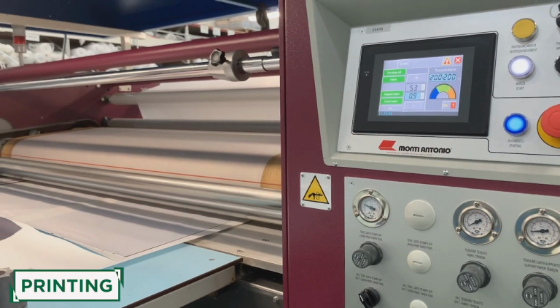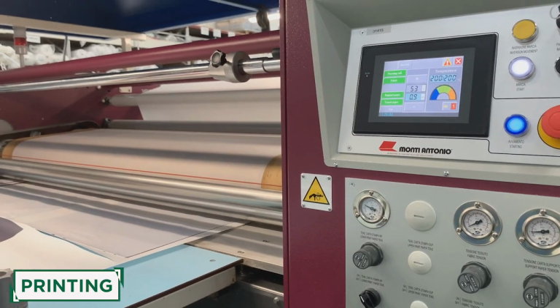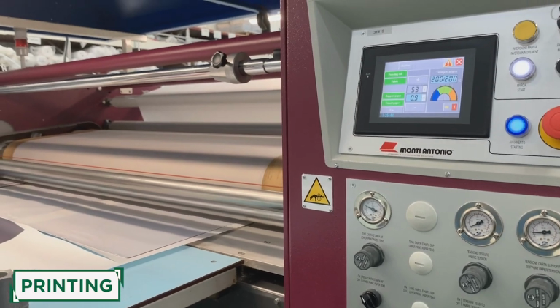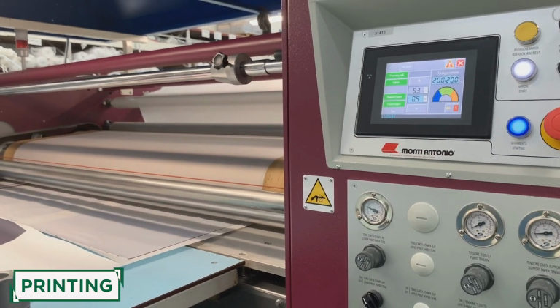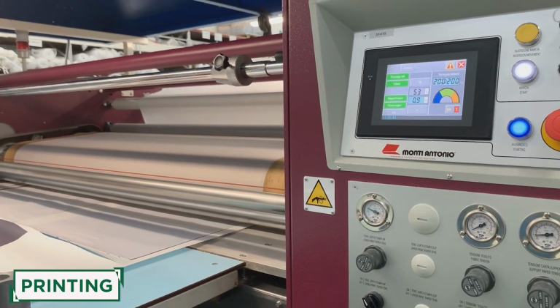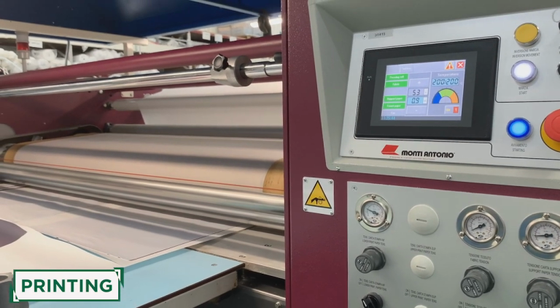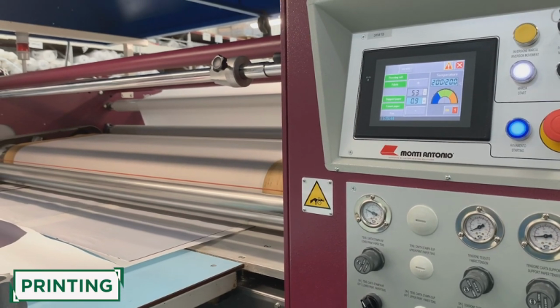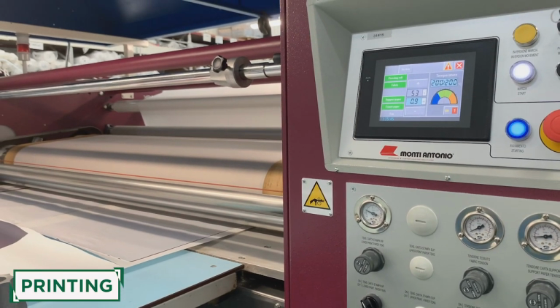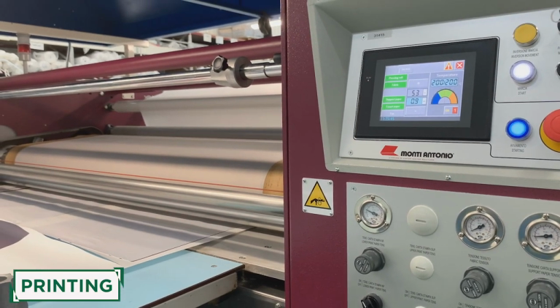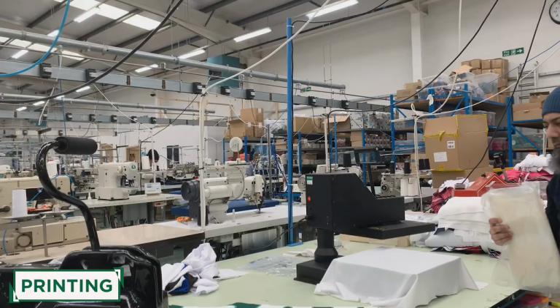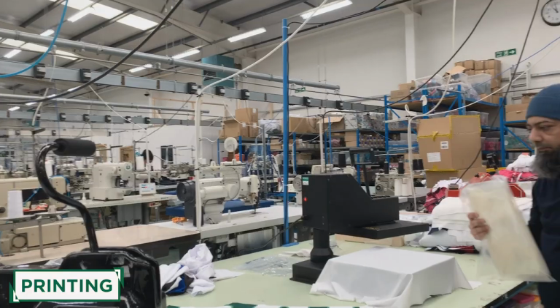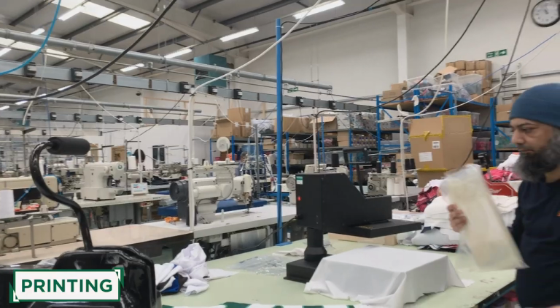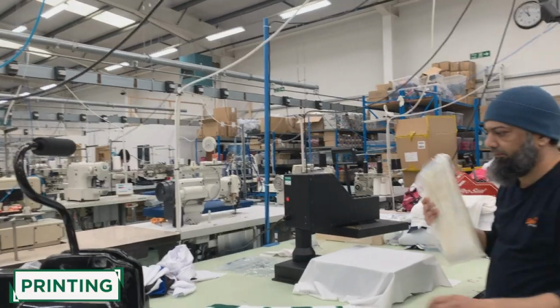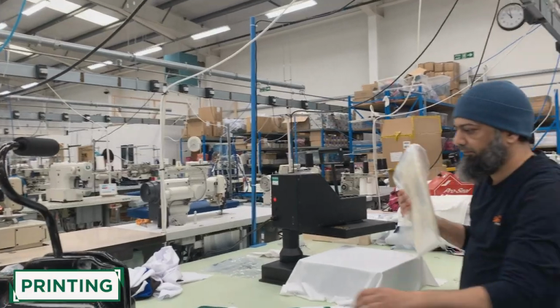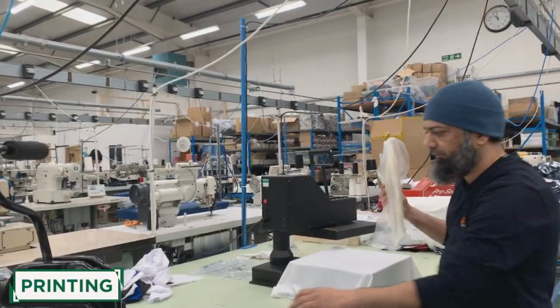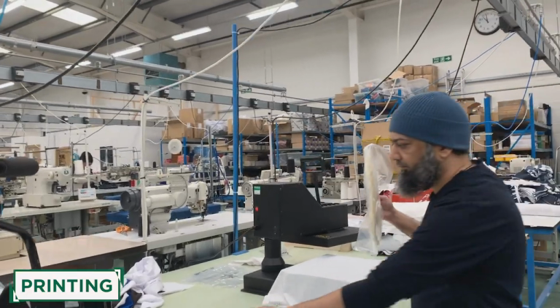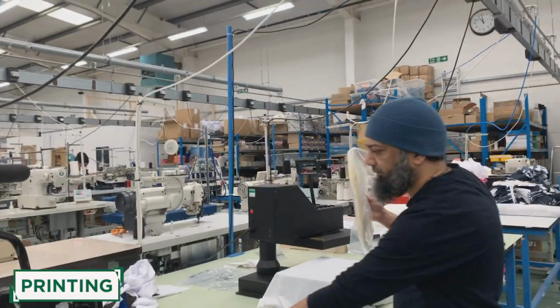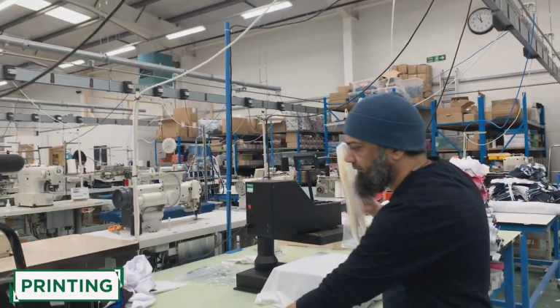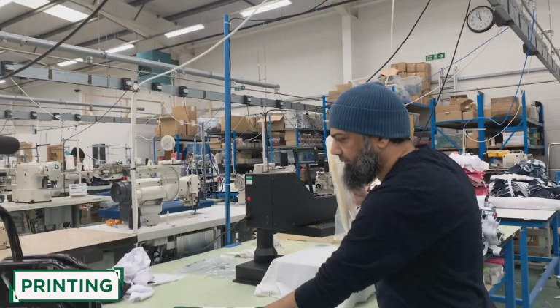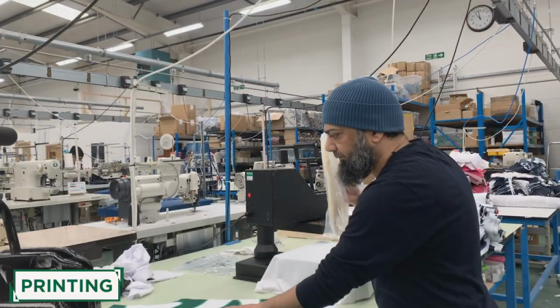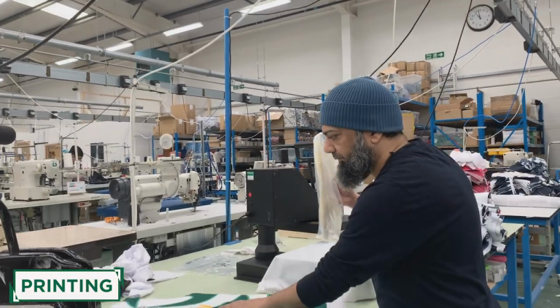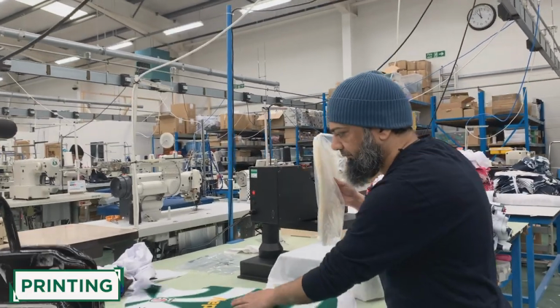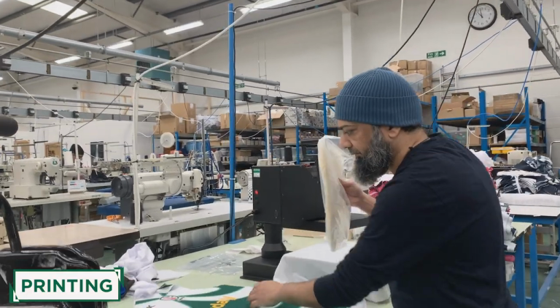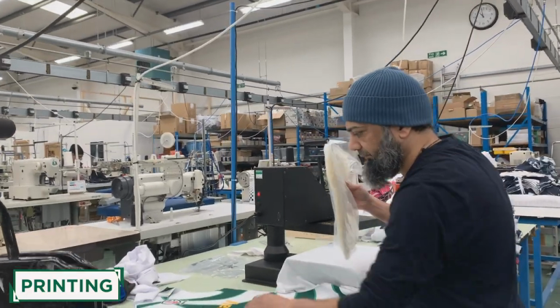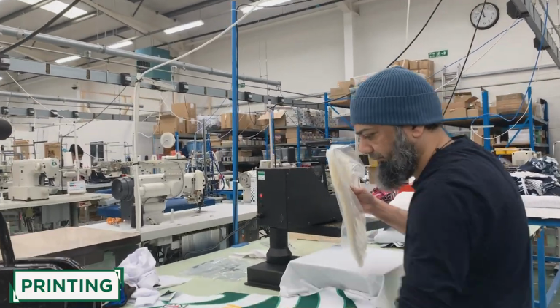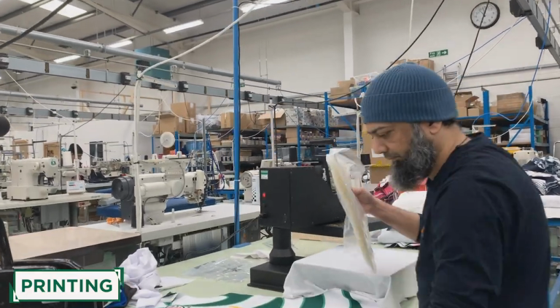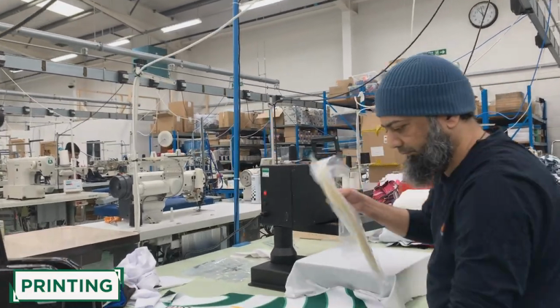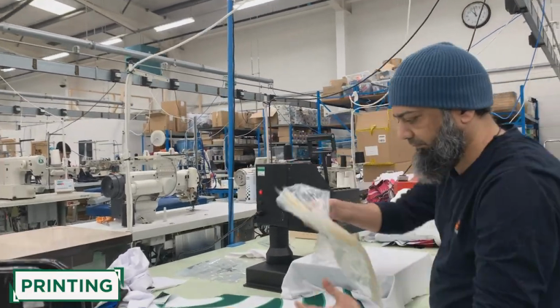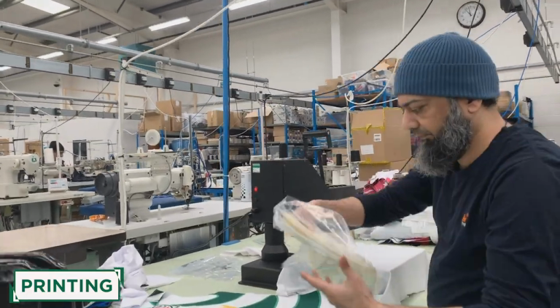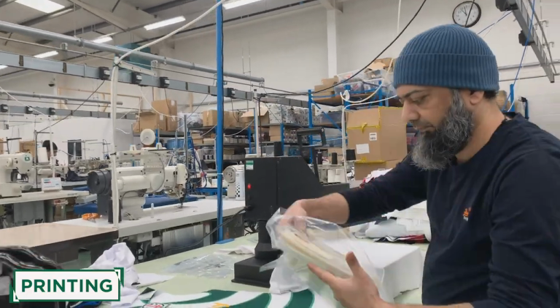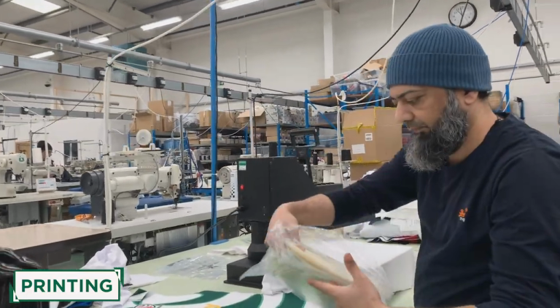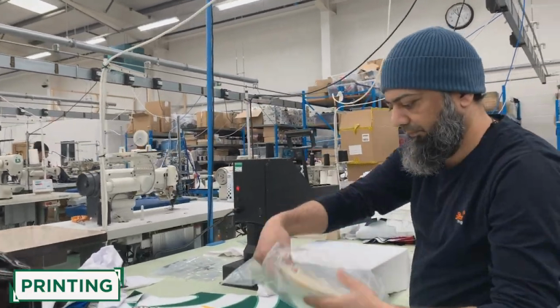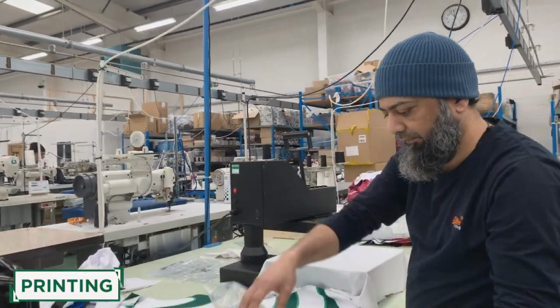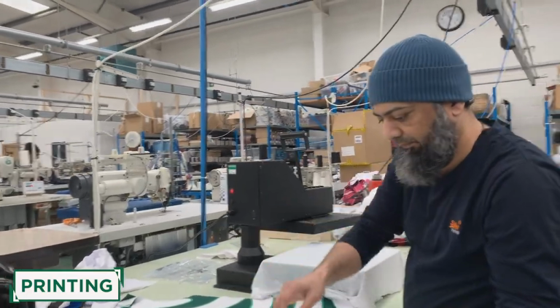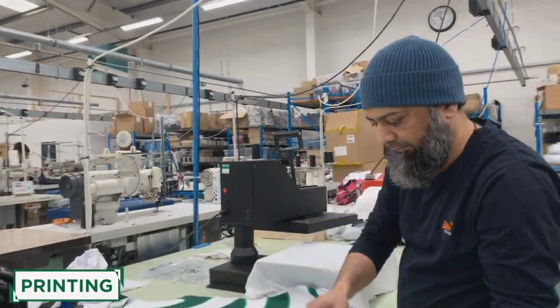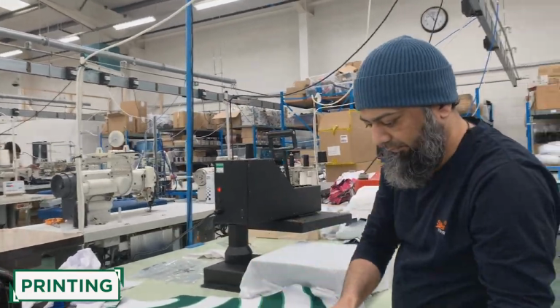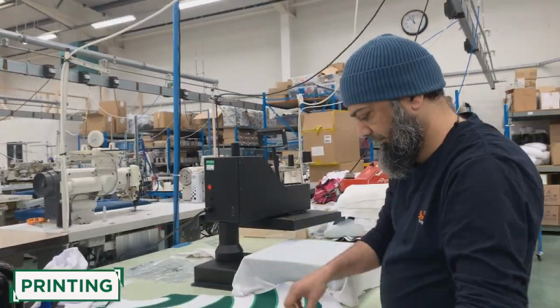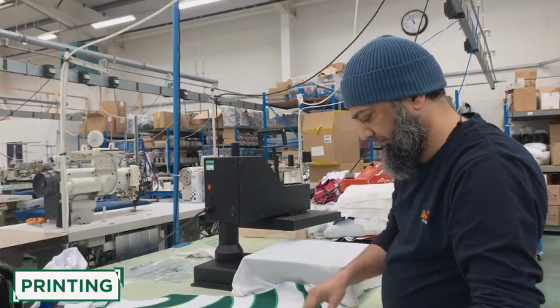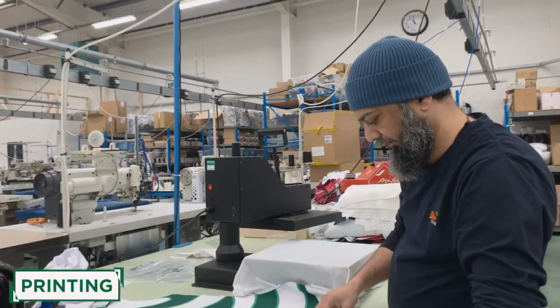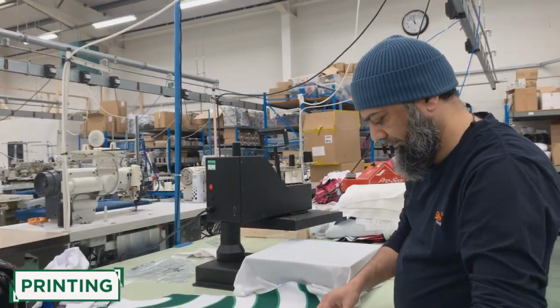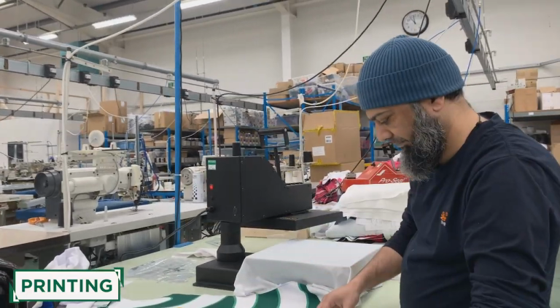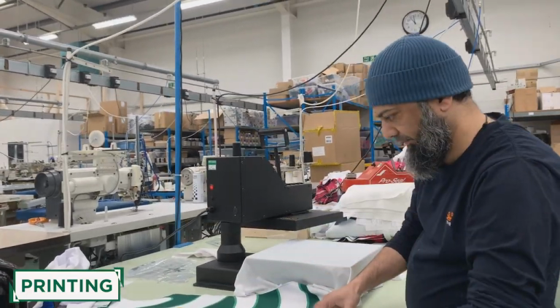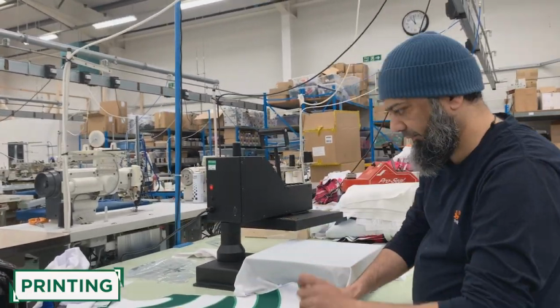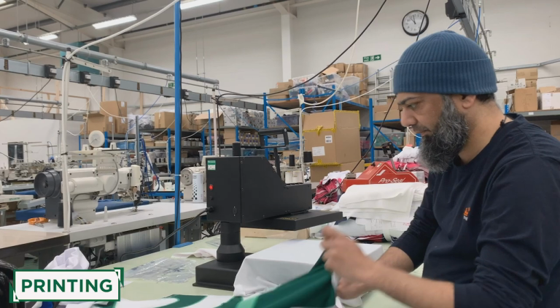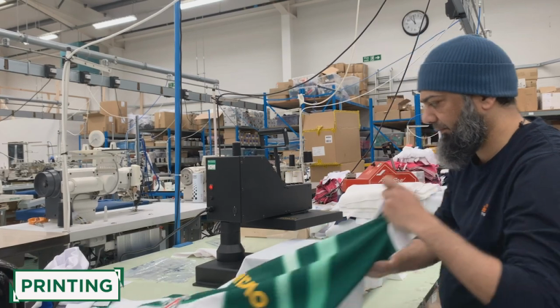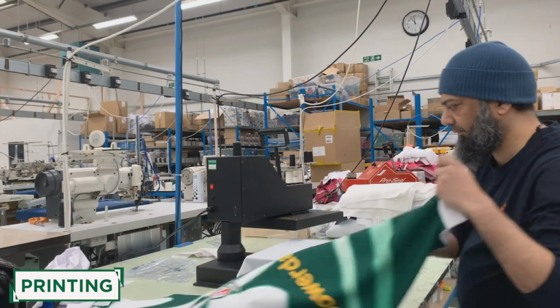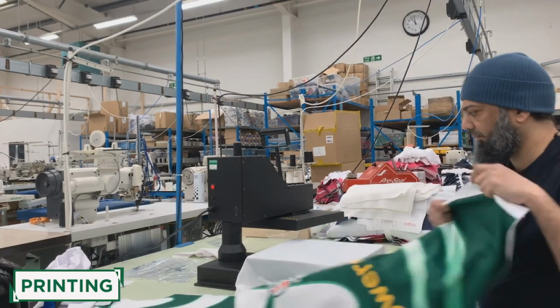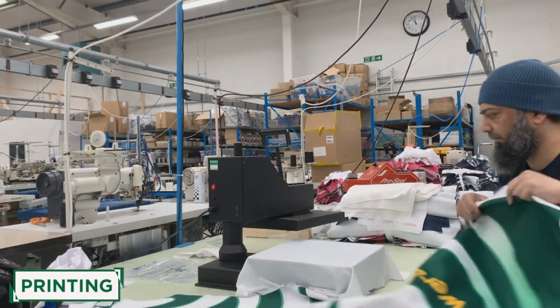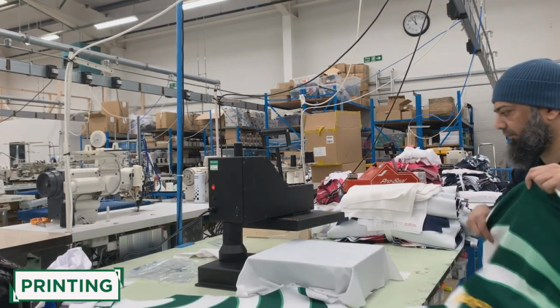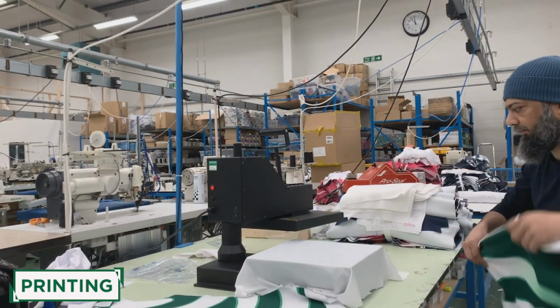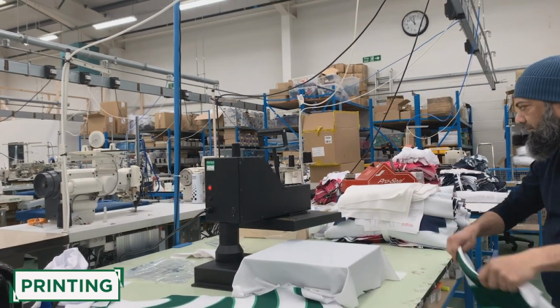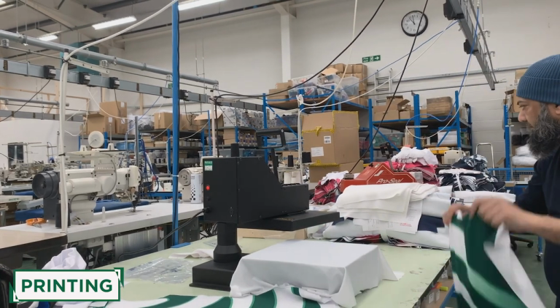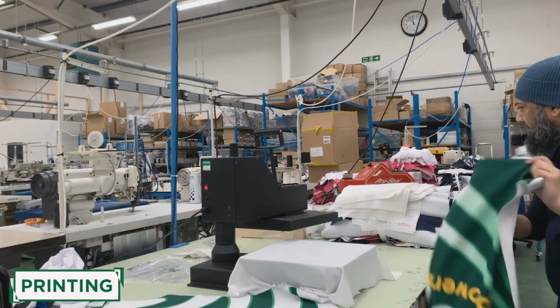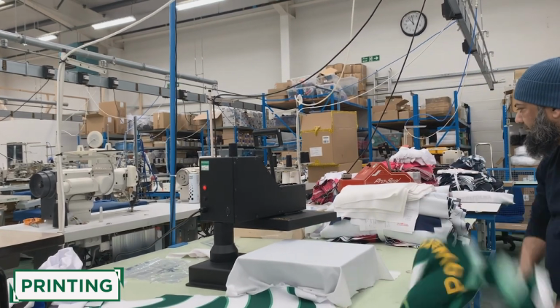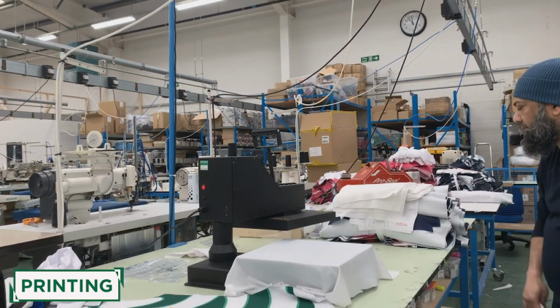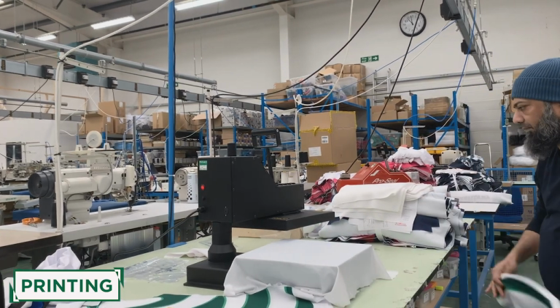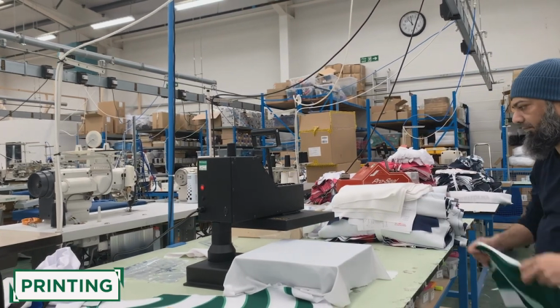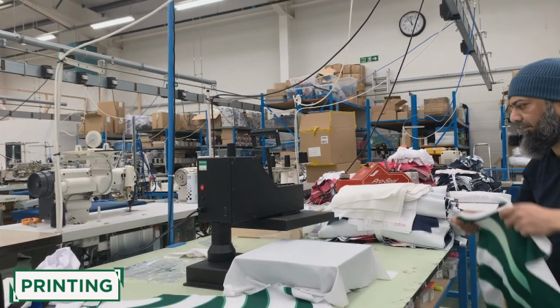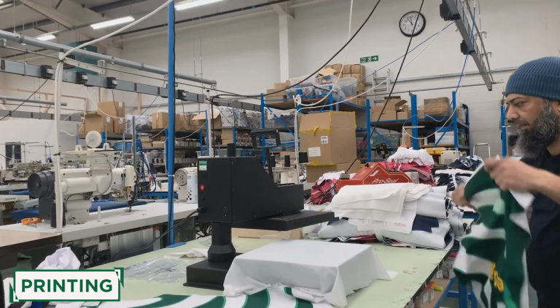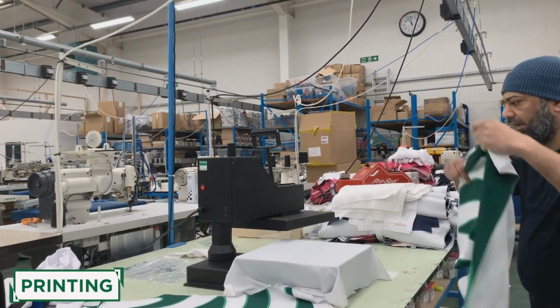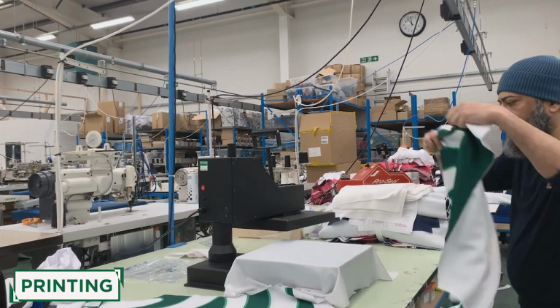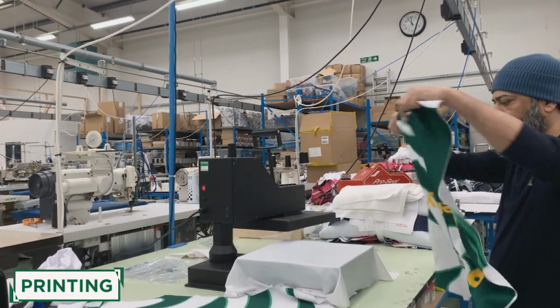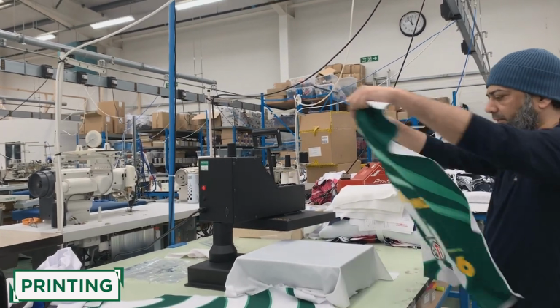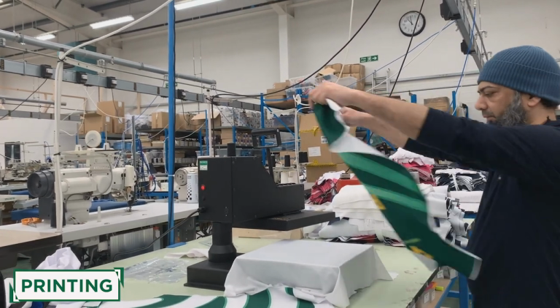Once the design is printed onto the fabric, this is where additional features are added, such as the grip panels you find on the front of a rugby shirt.